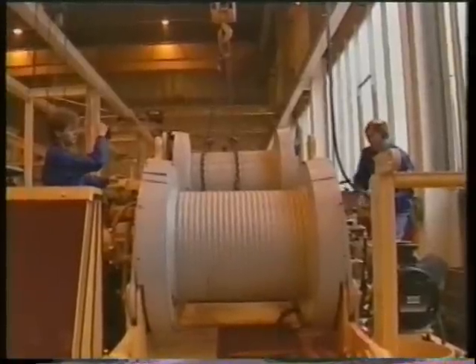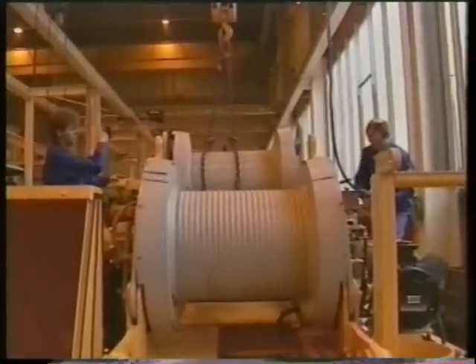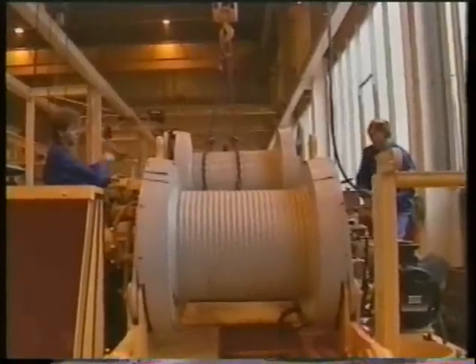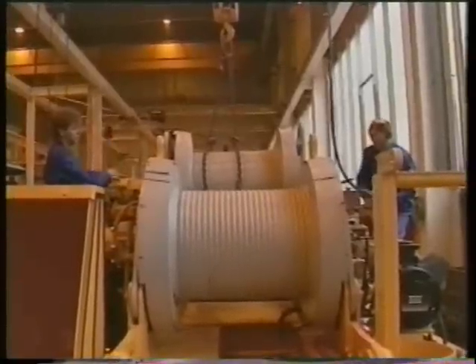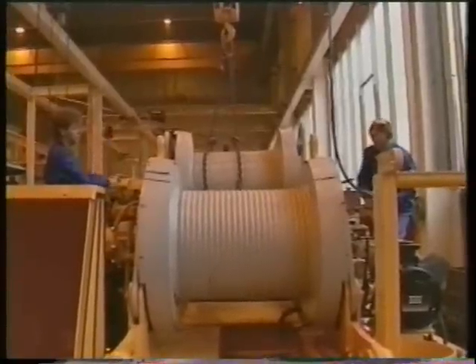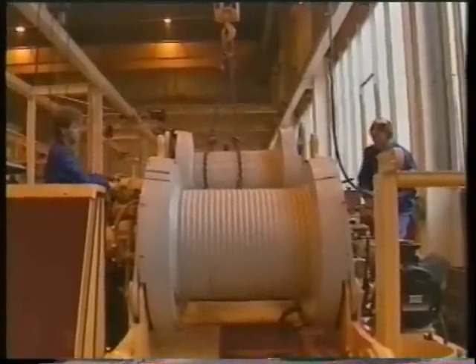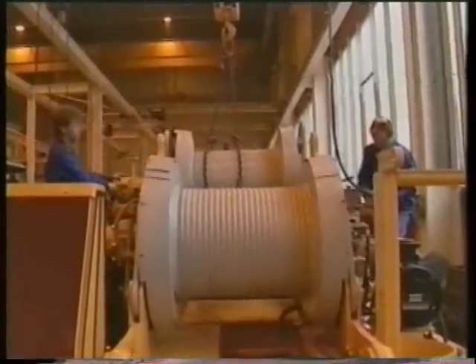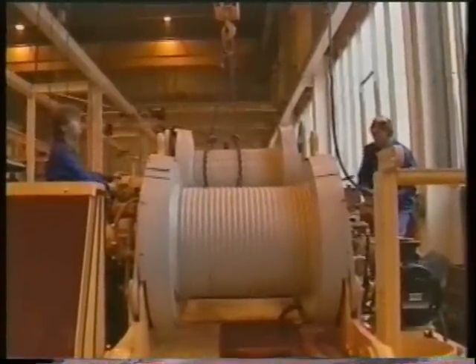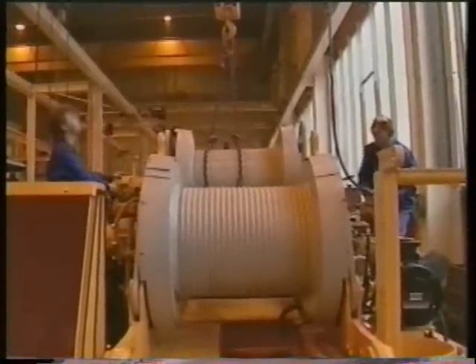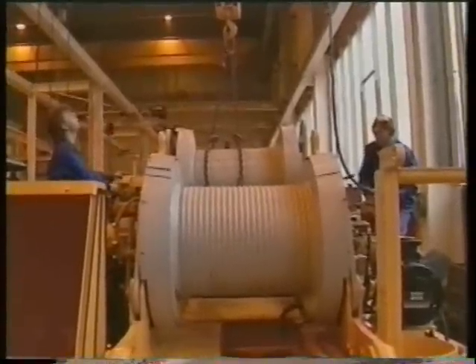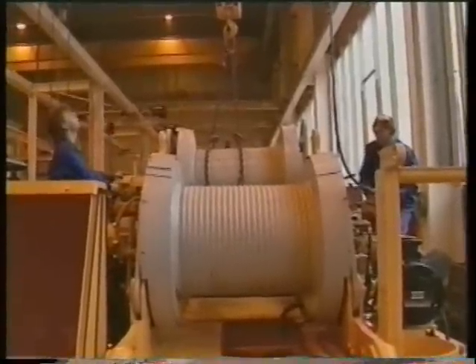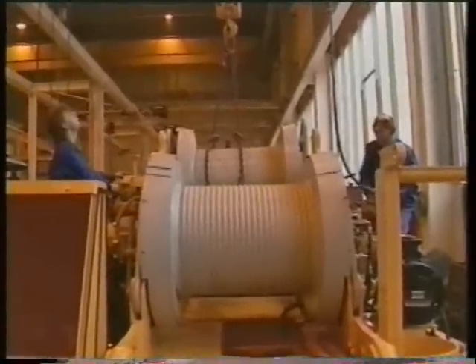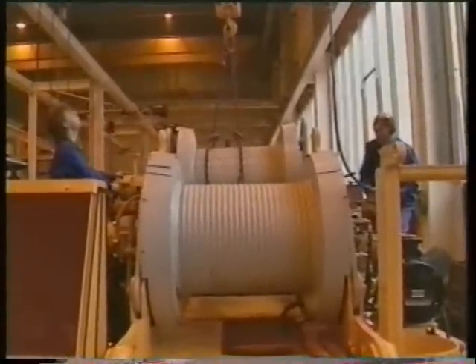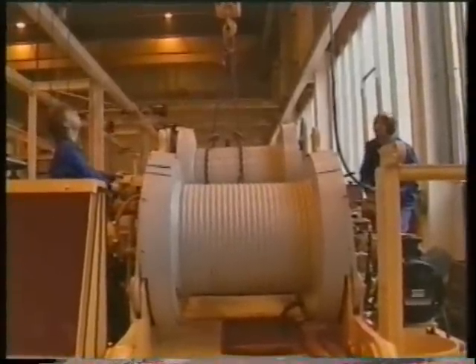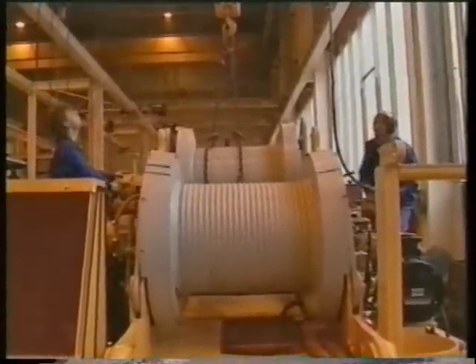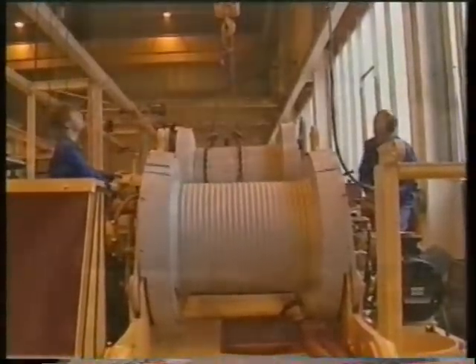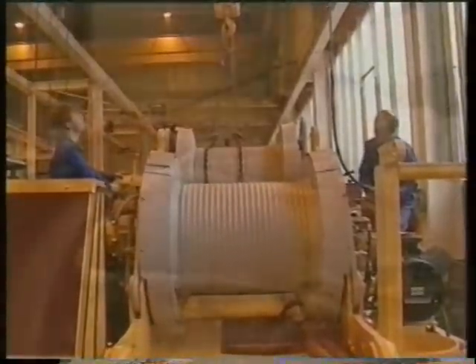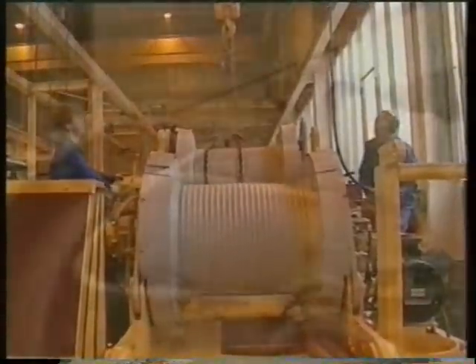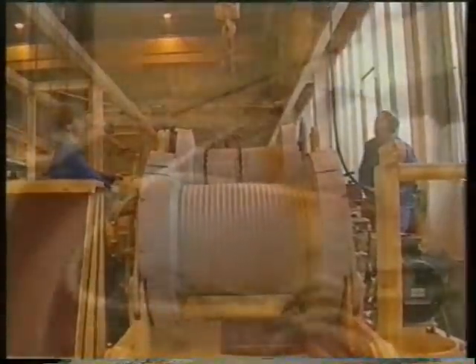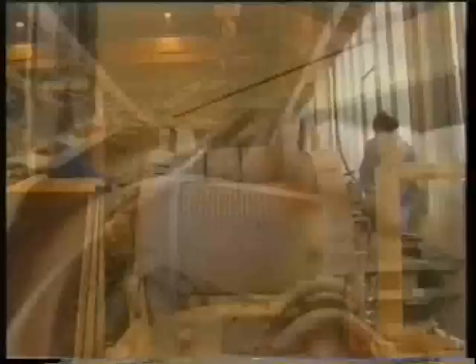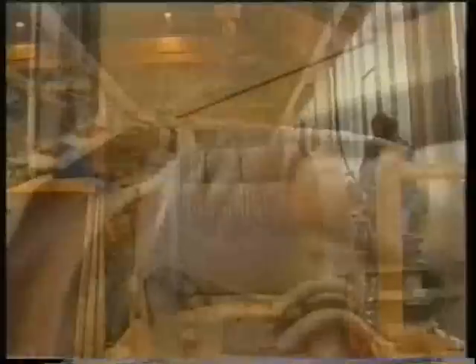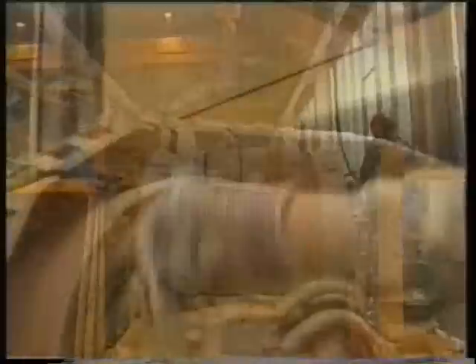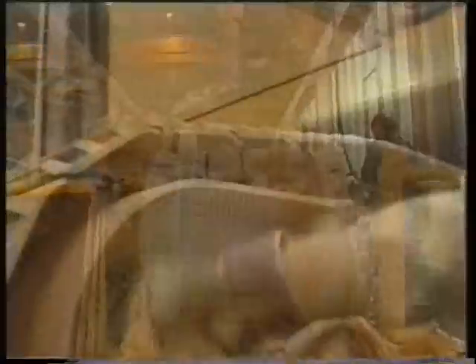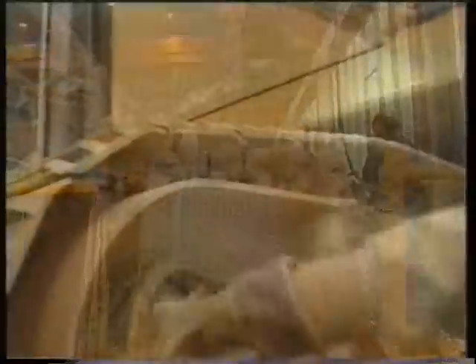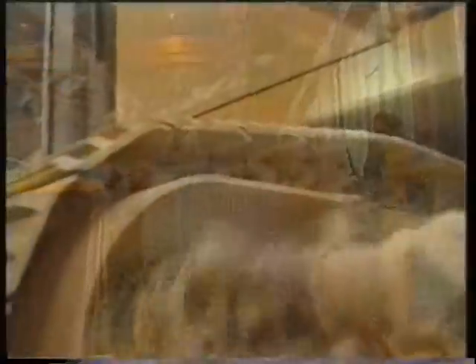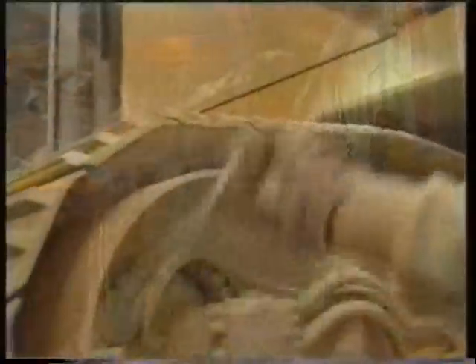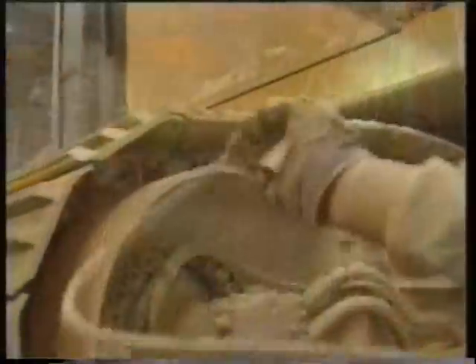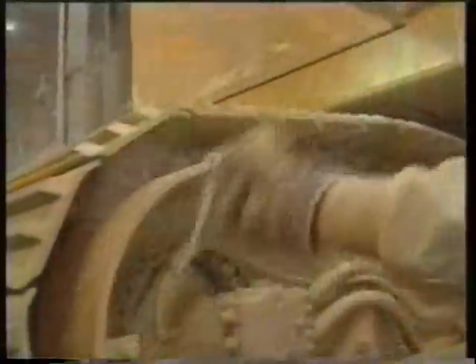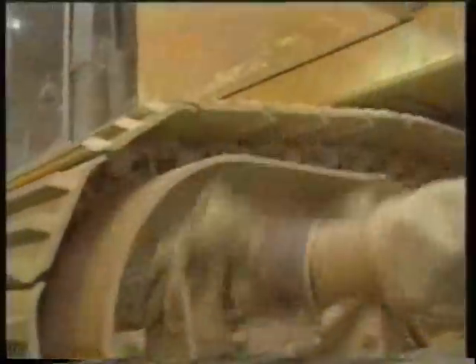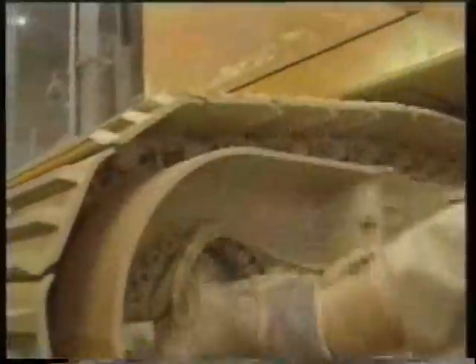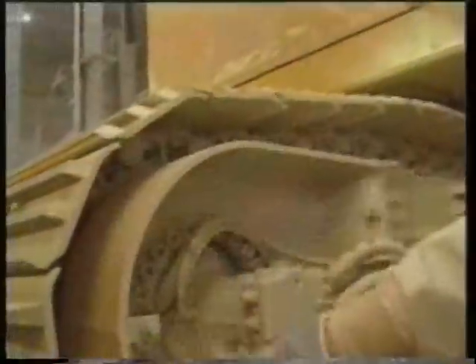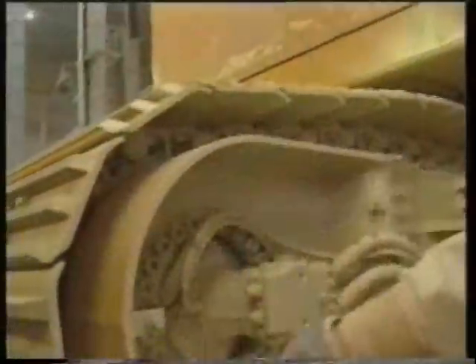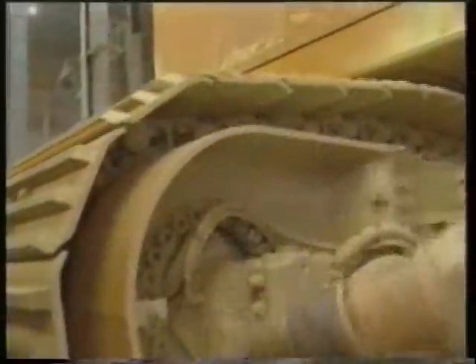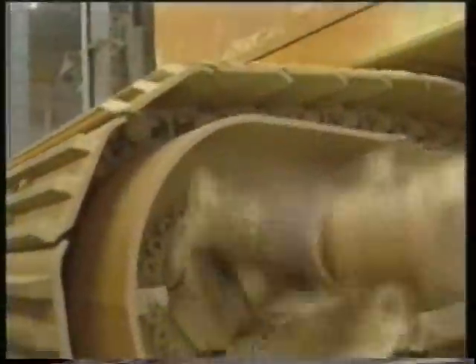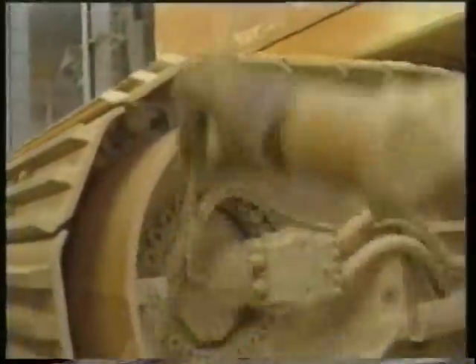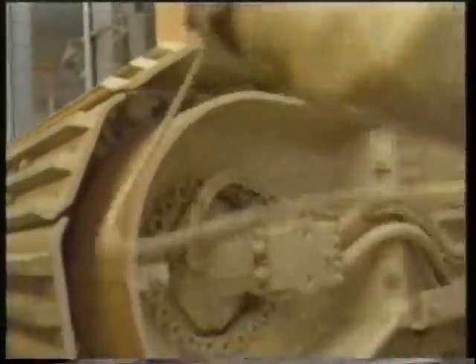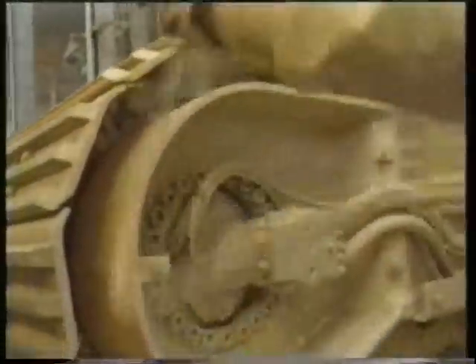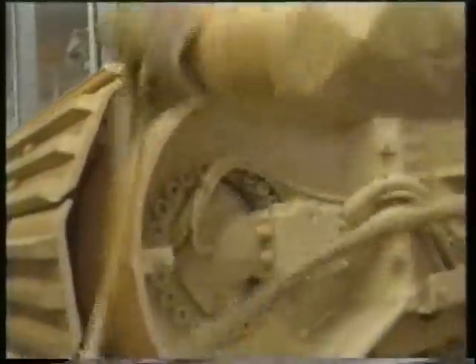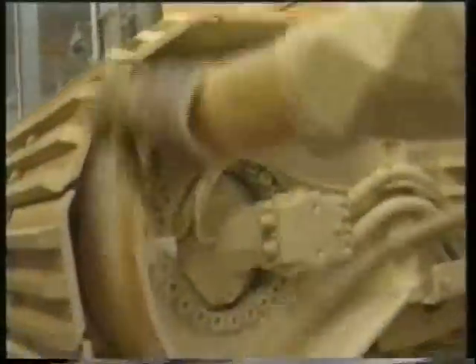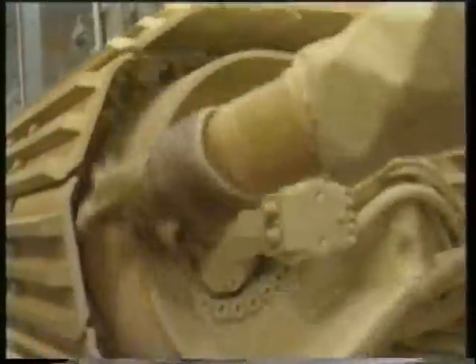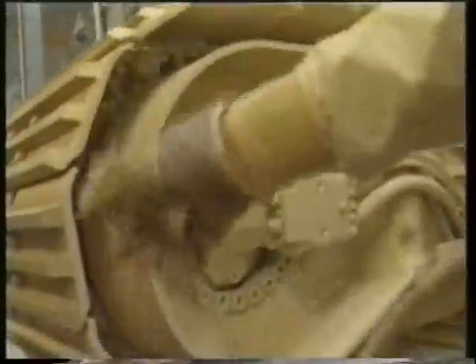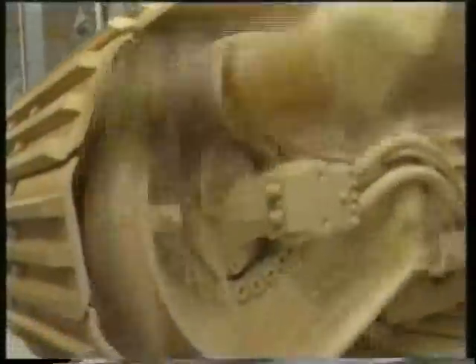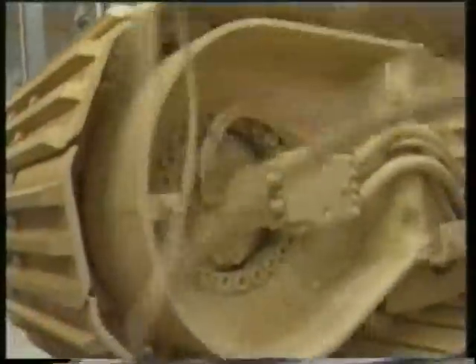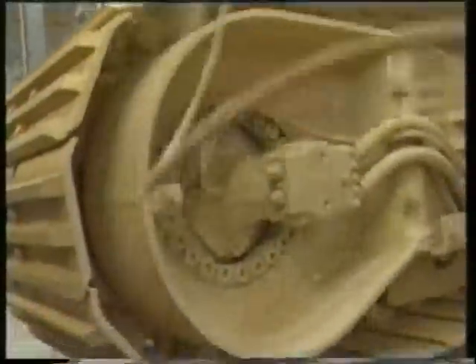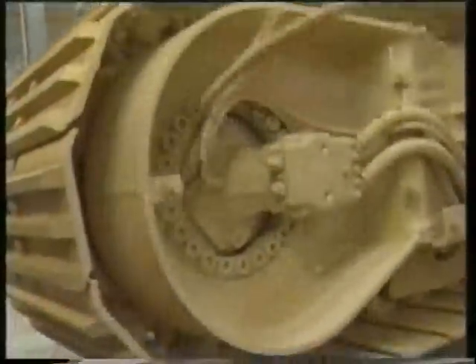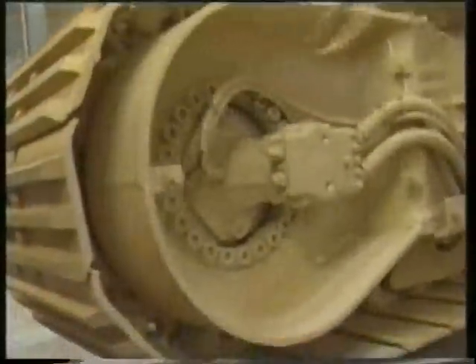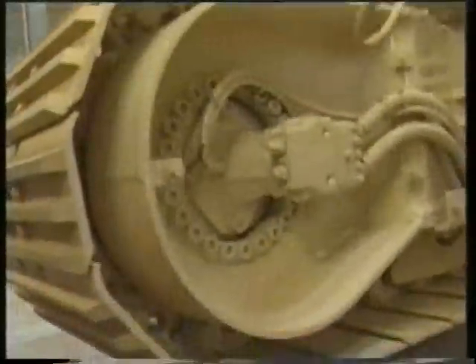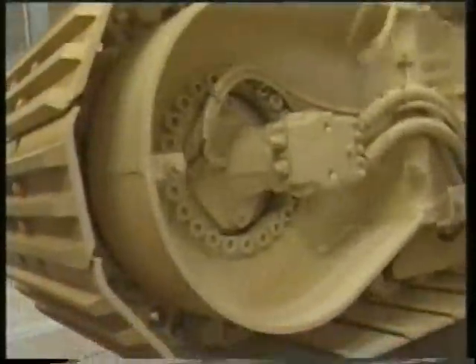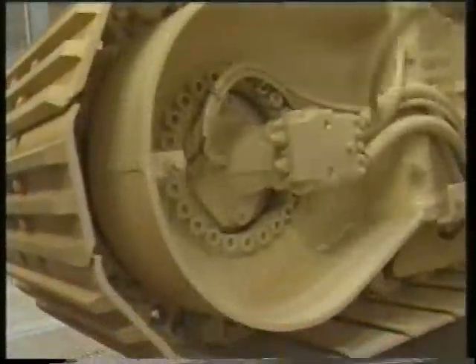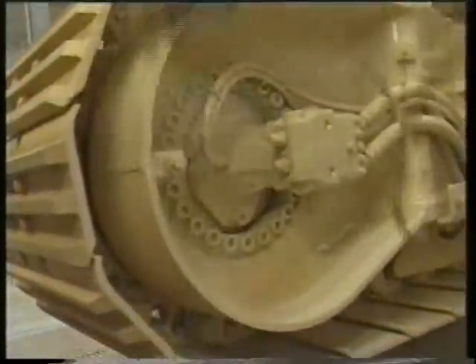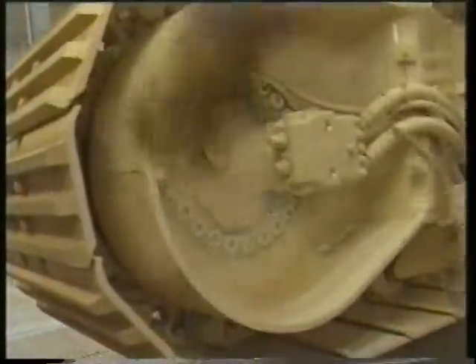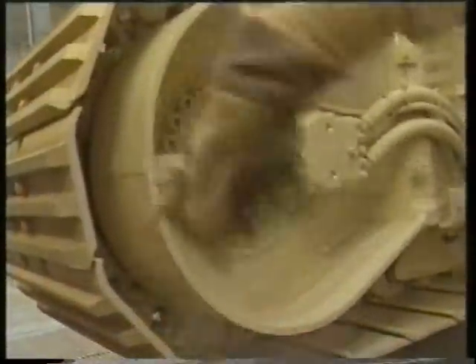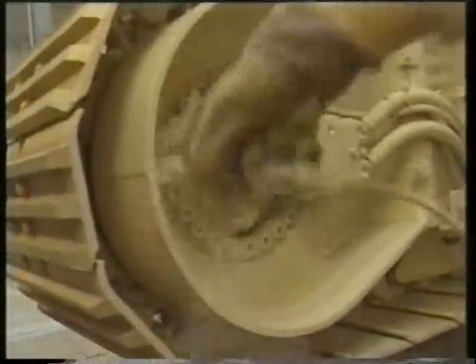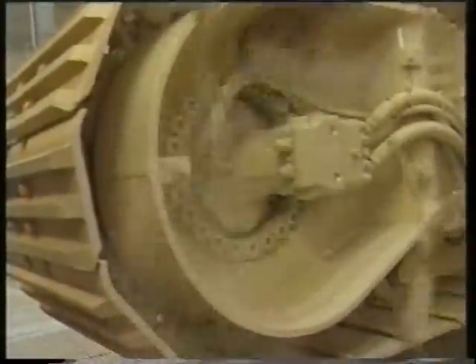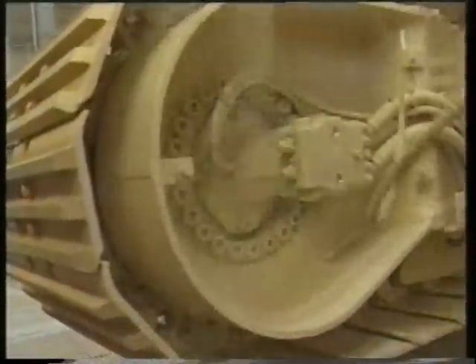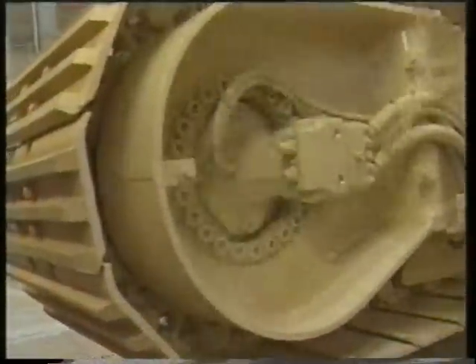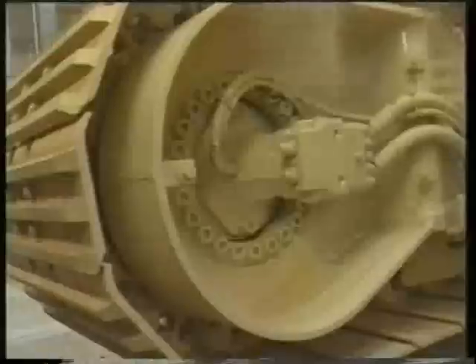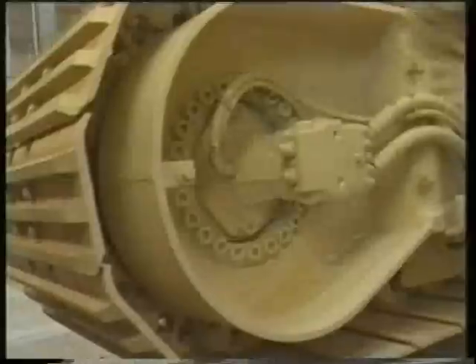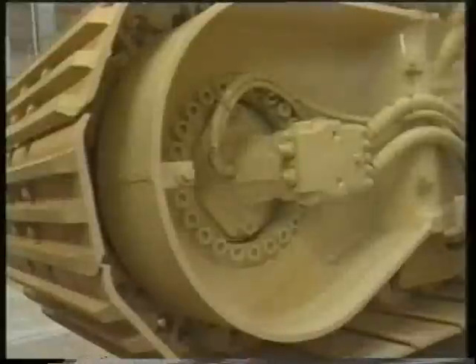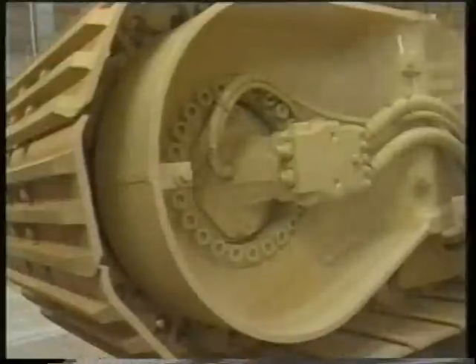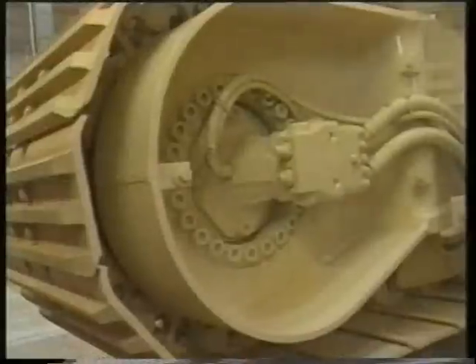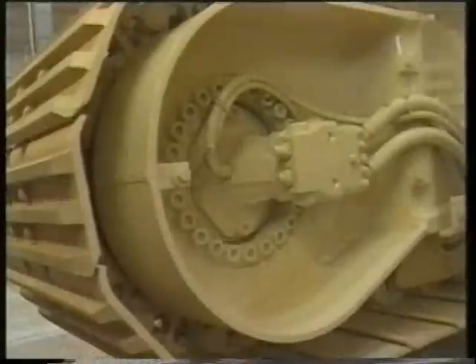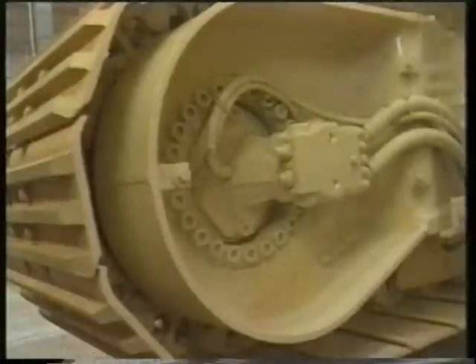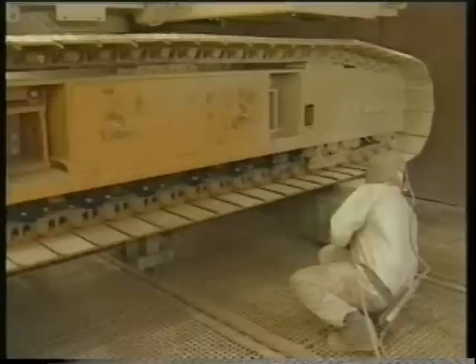Our new paint shop uses the same painting technologies and methods for both crawler cranes and ship cranes.